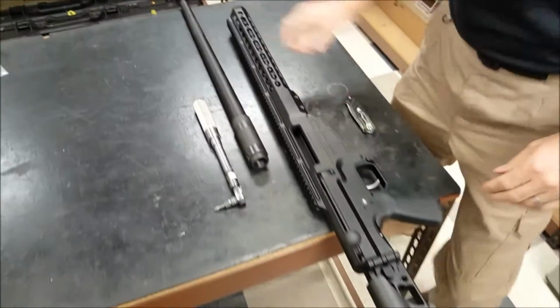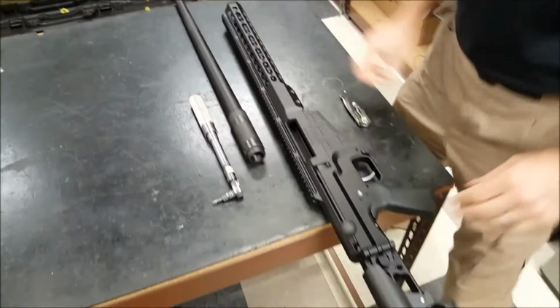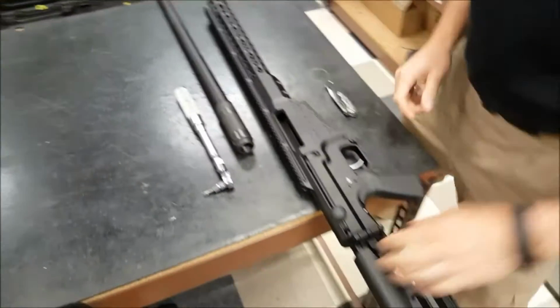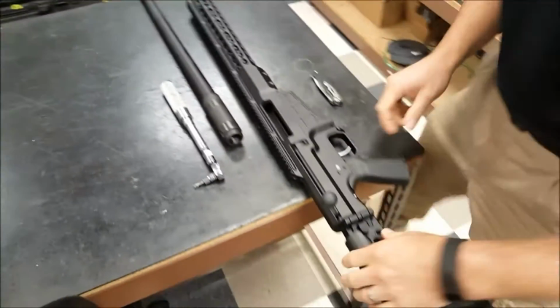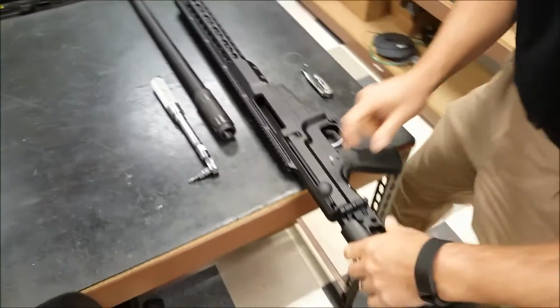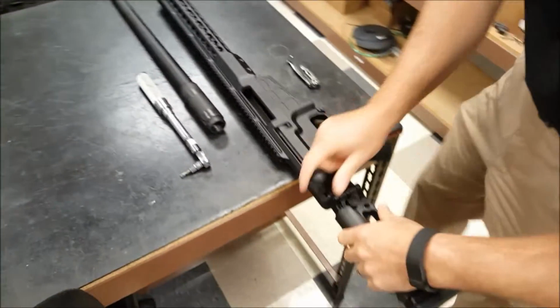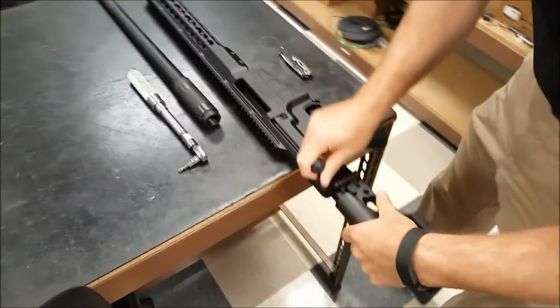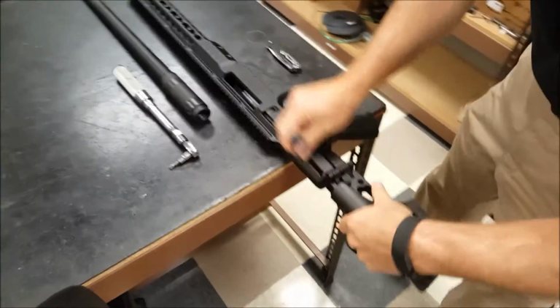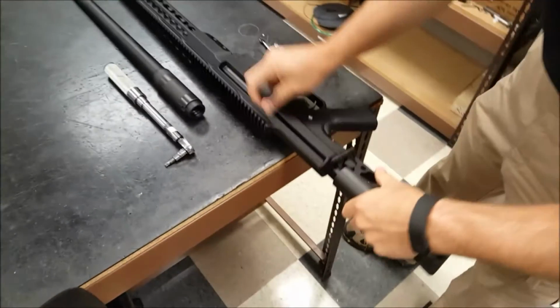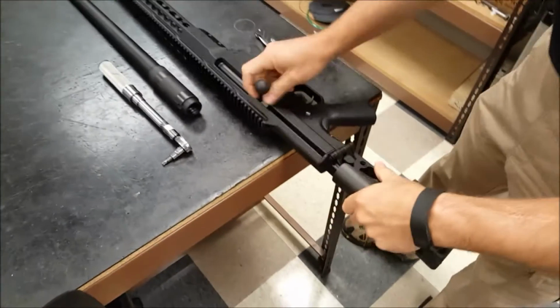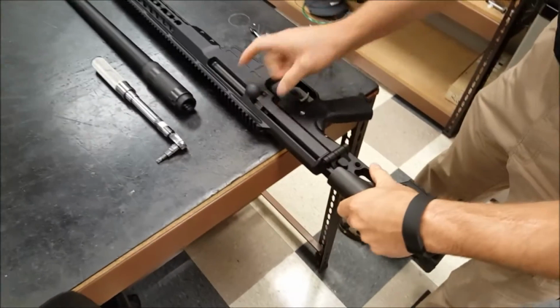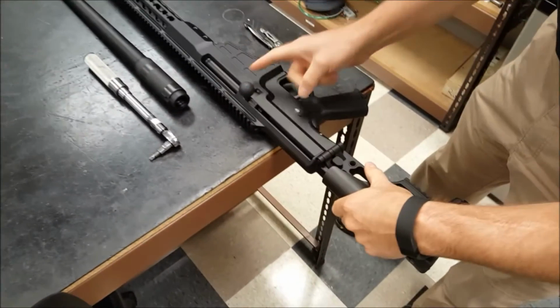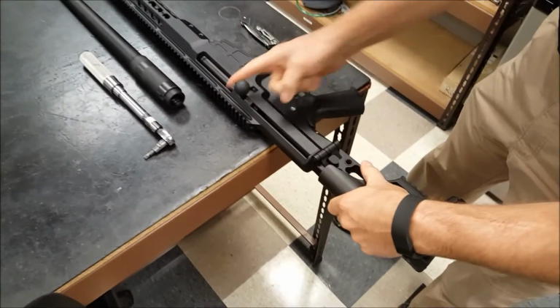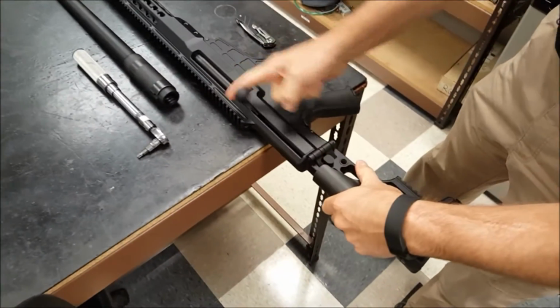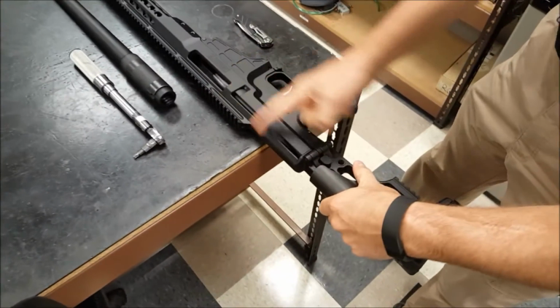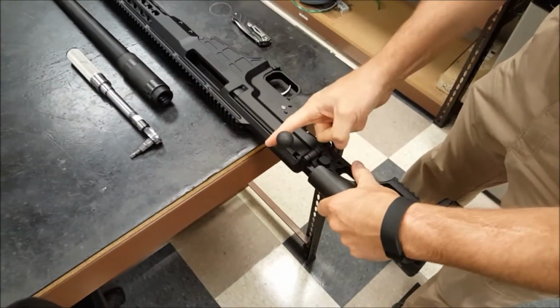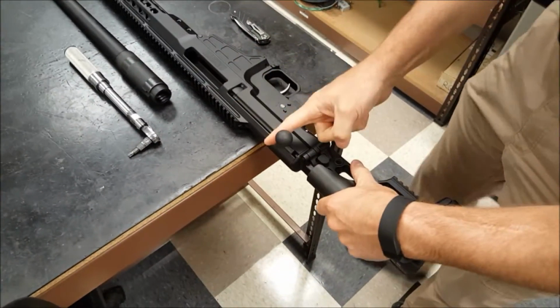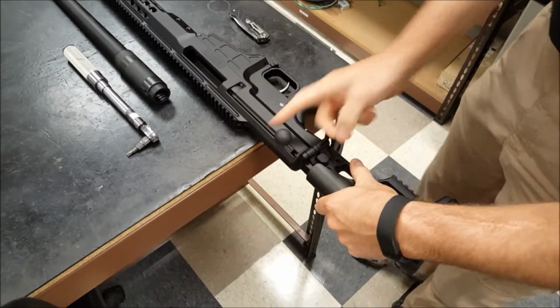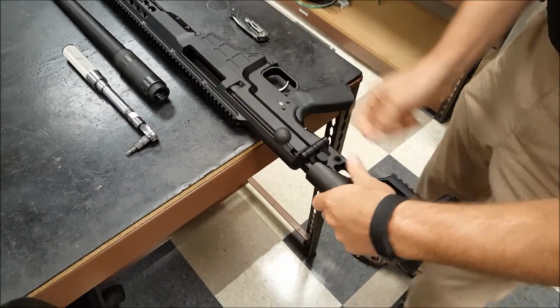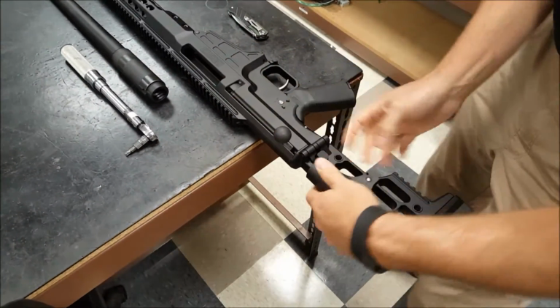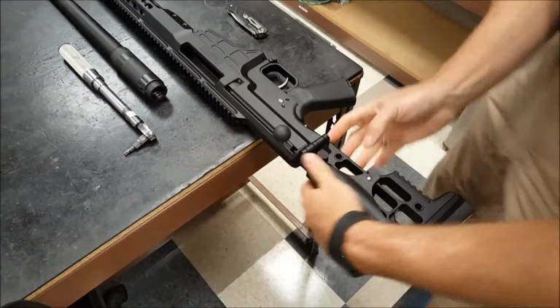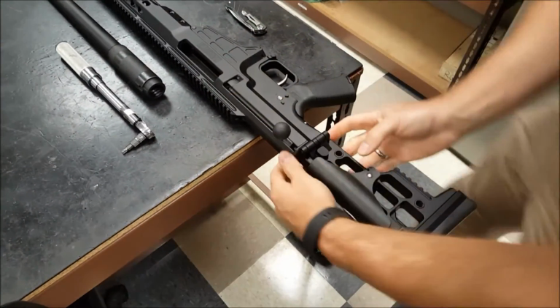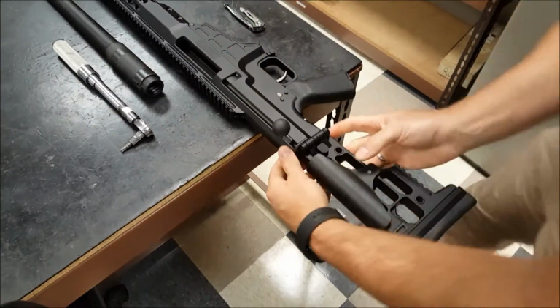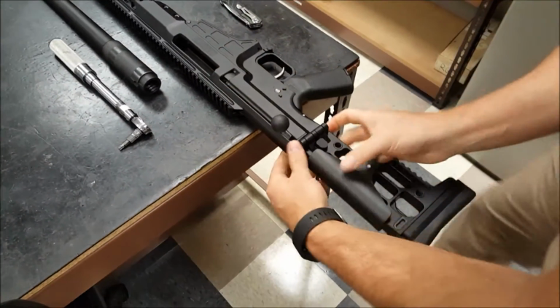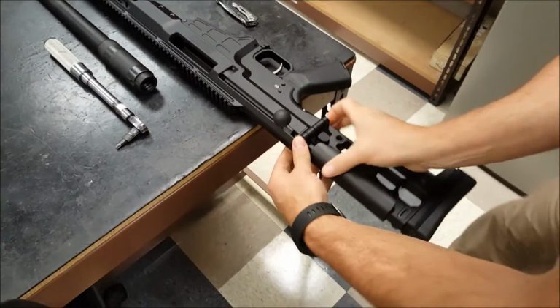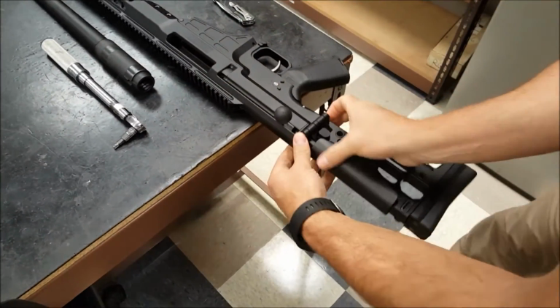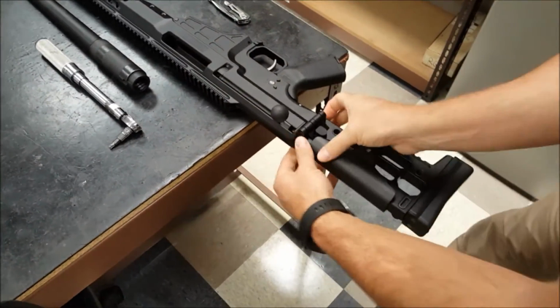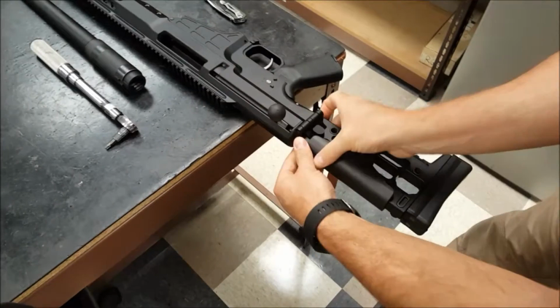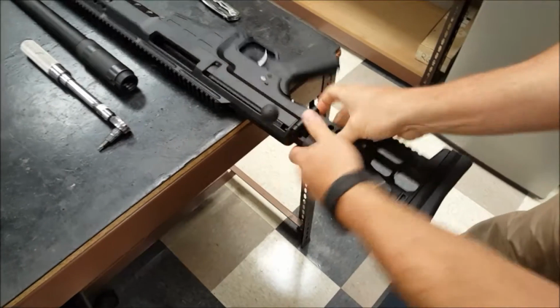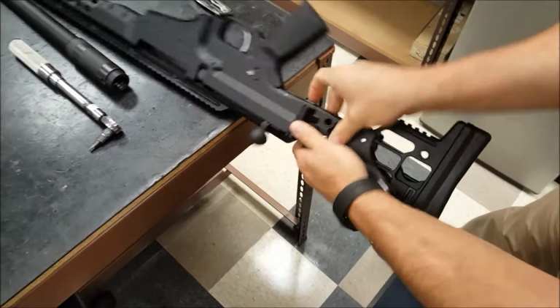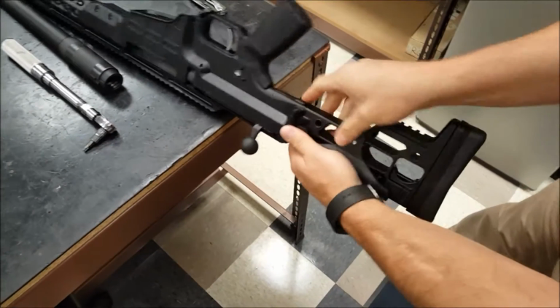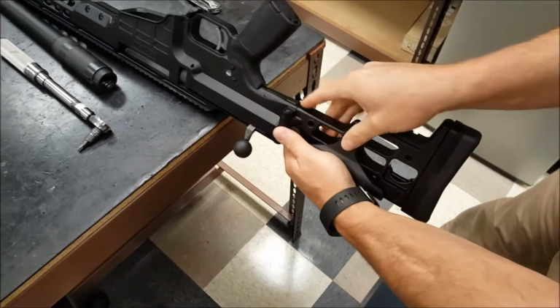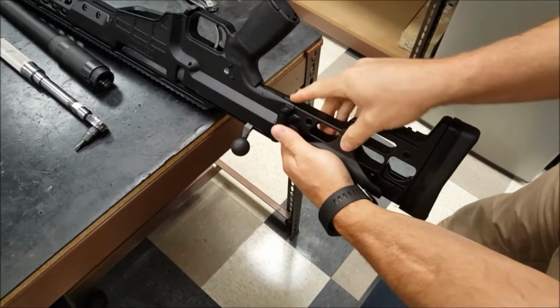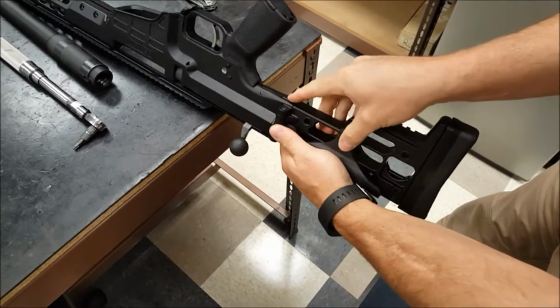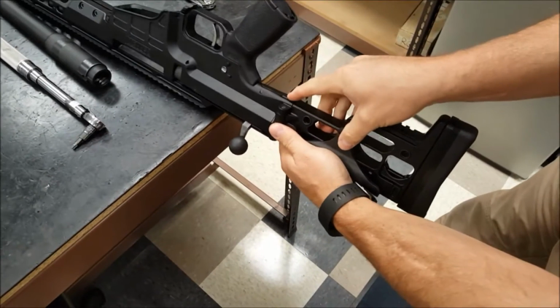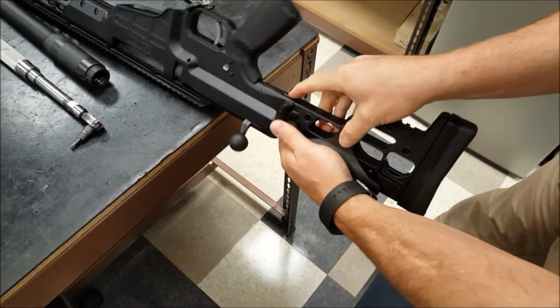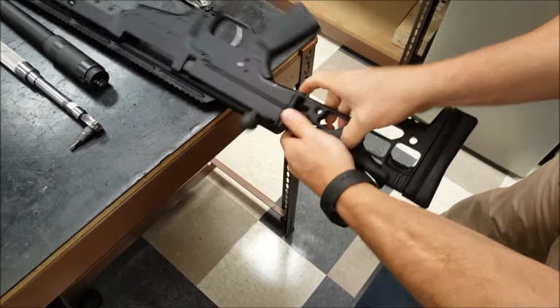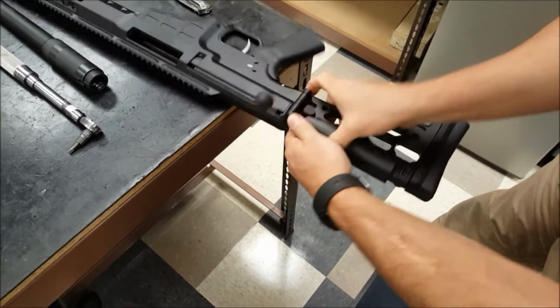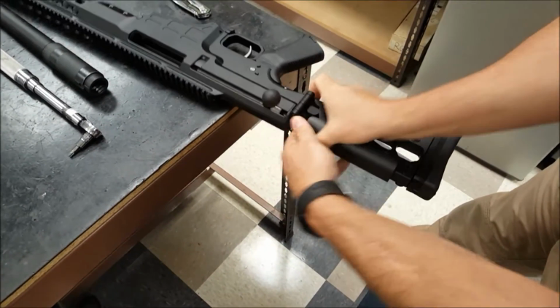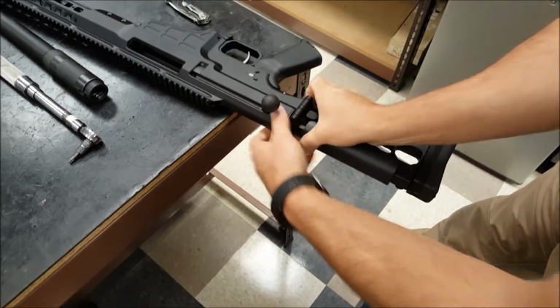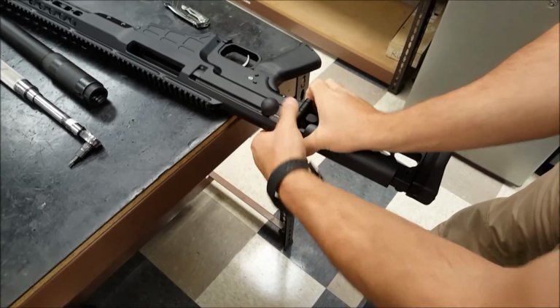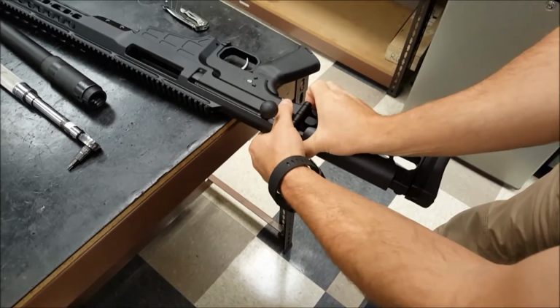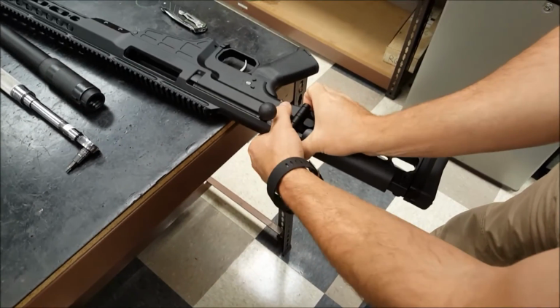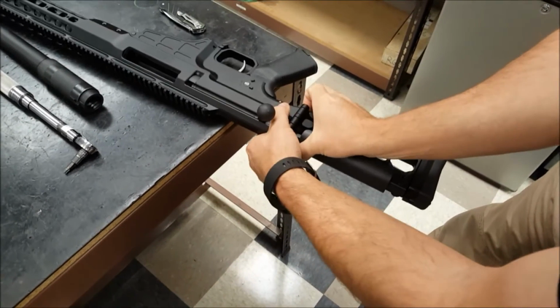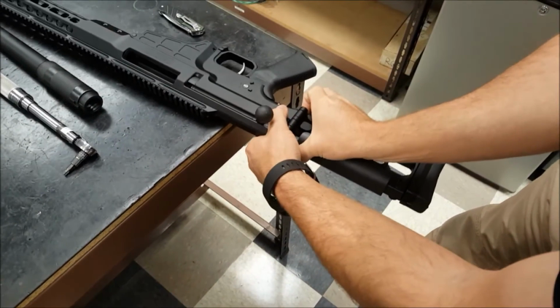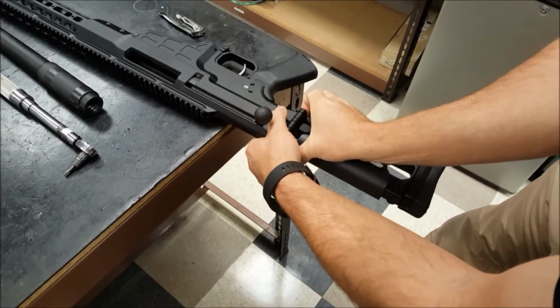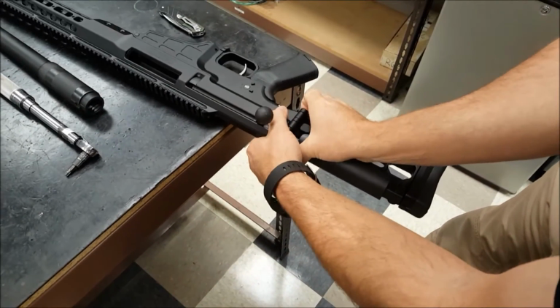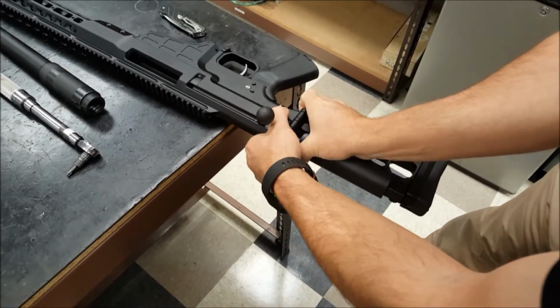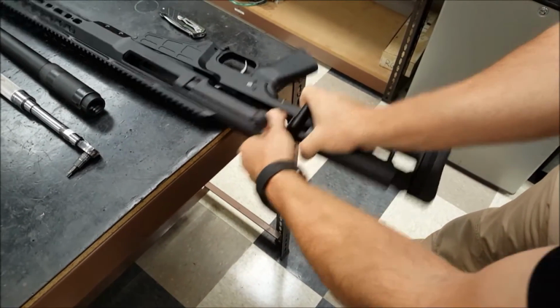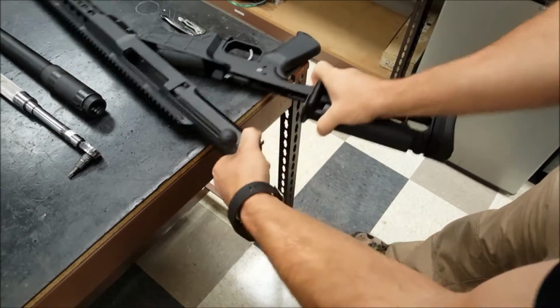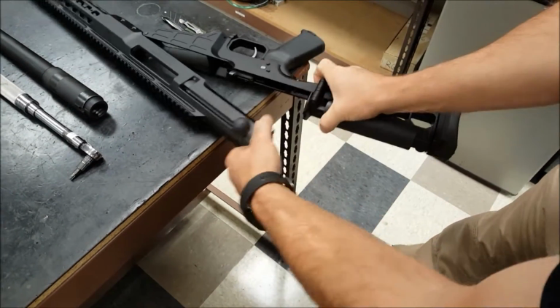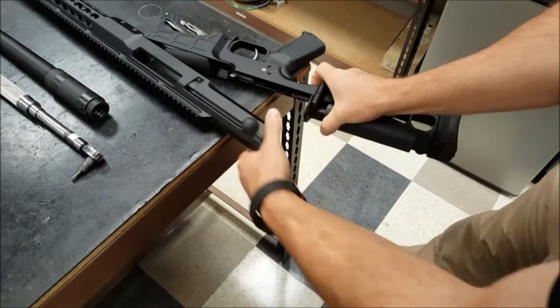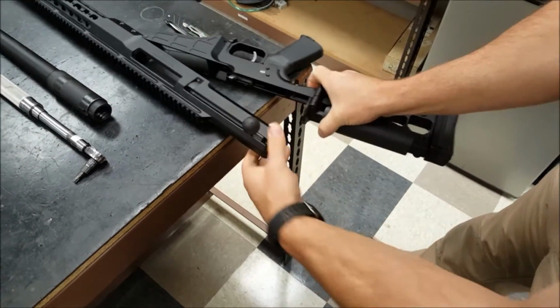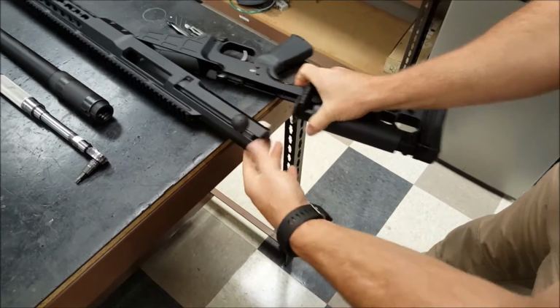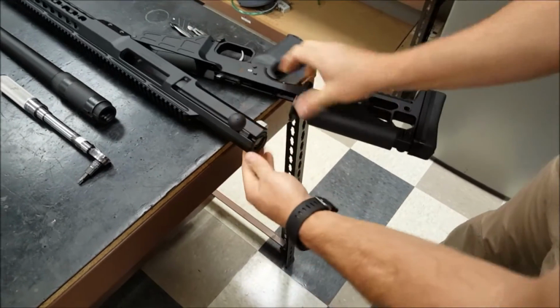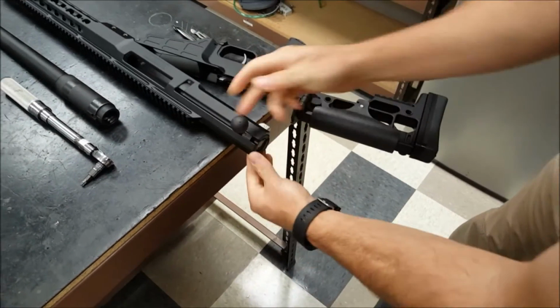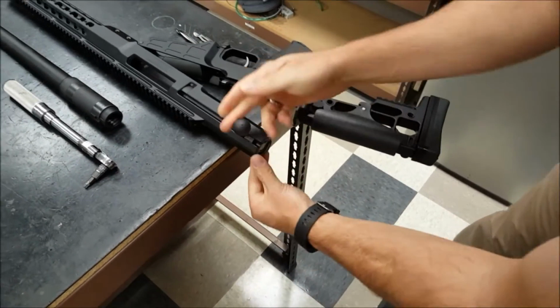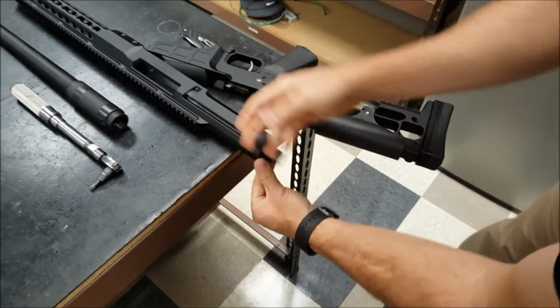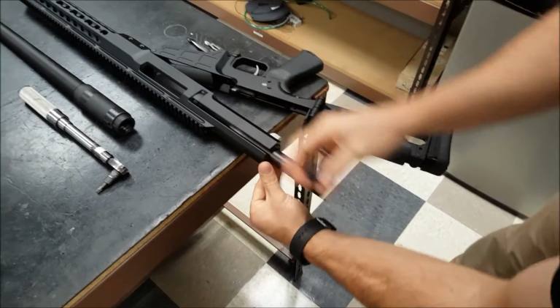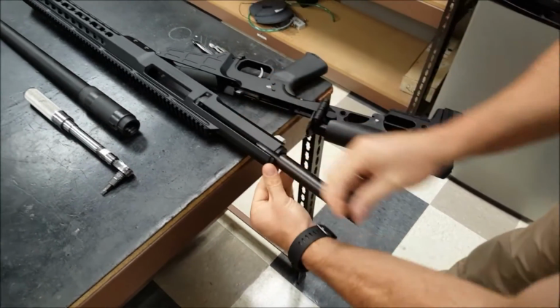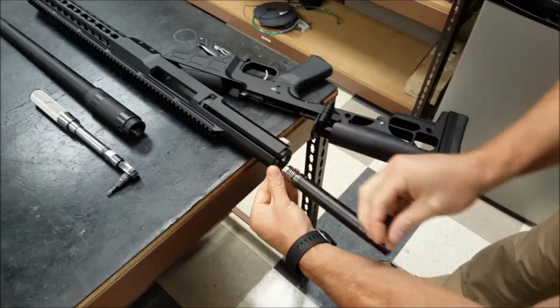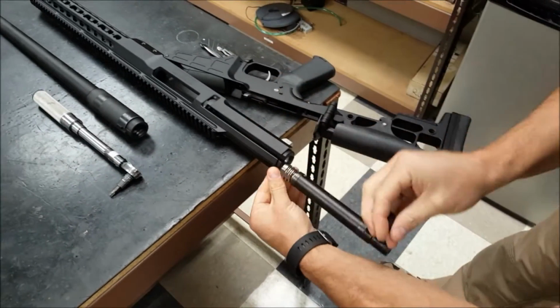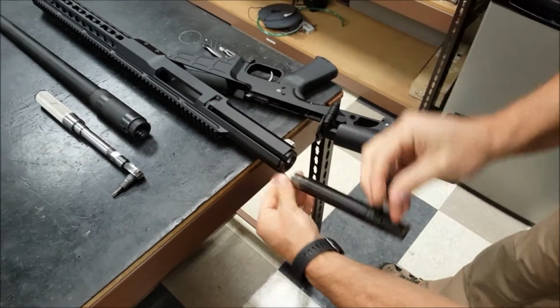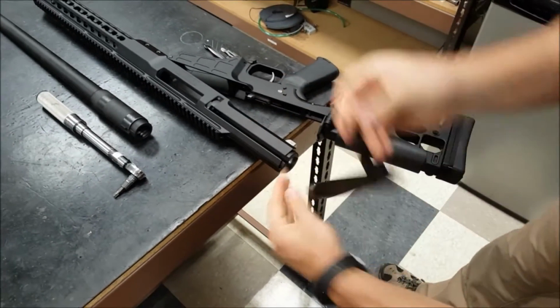This has to be open. Push the button on the bottom of the receiver here. Separate the two halves. Slide this out.